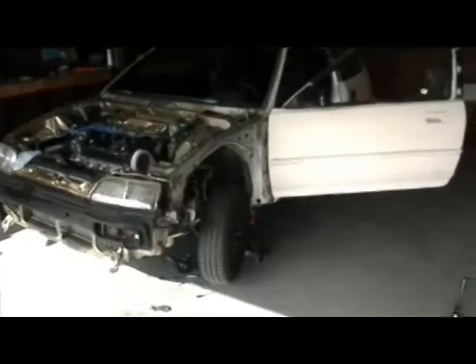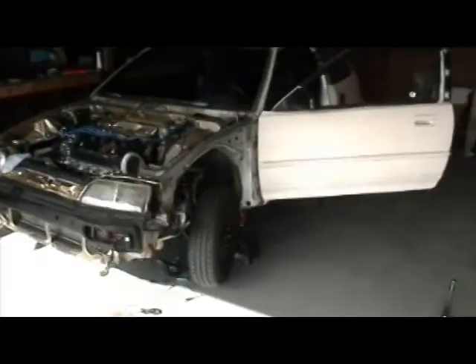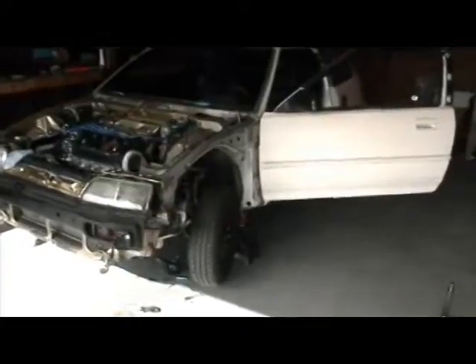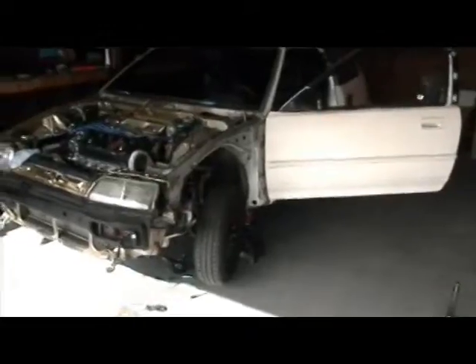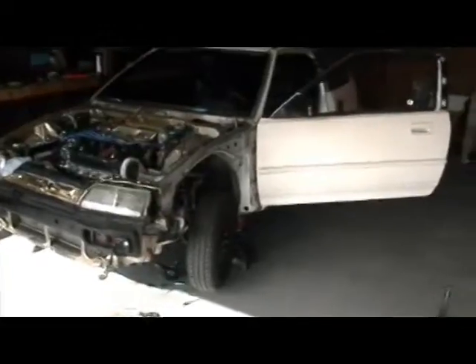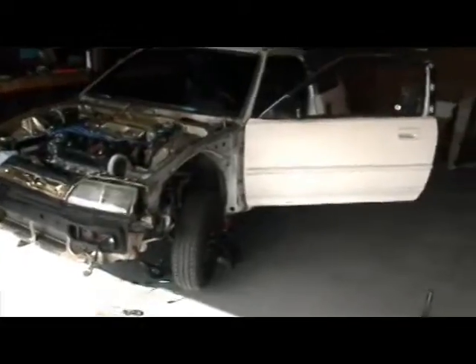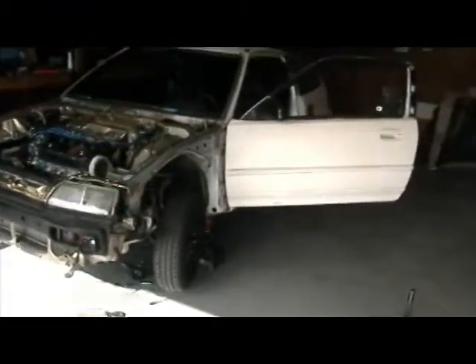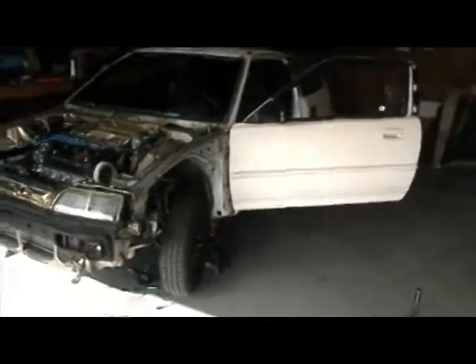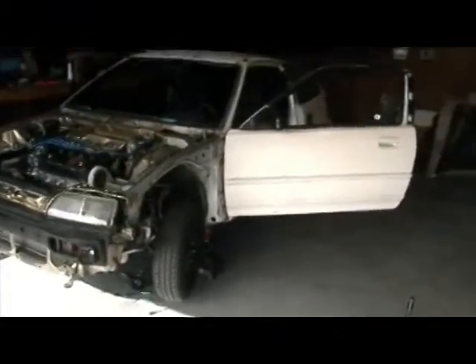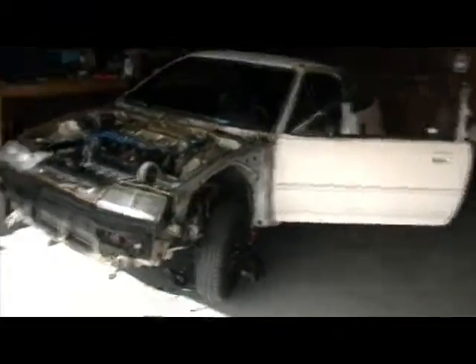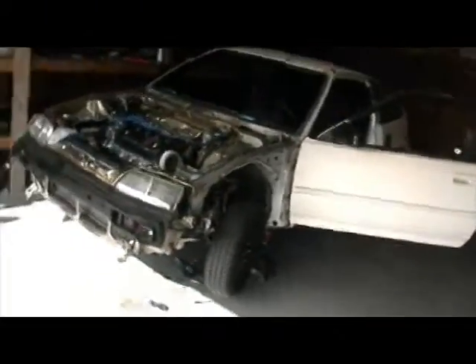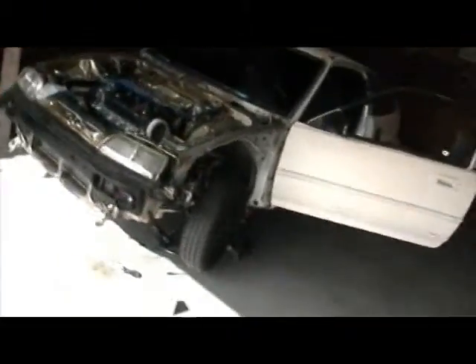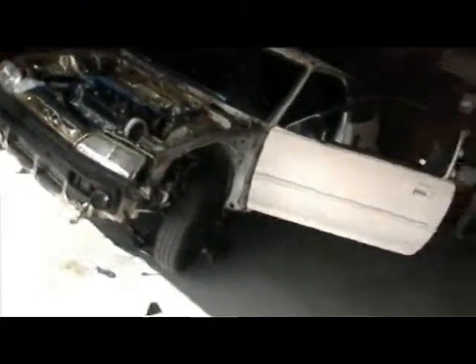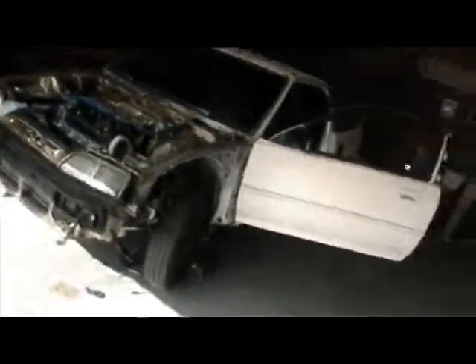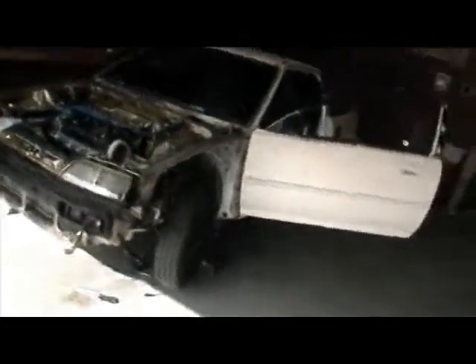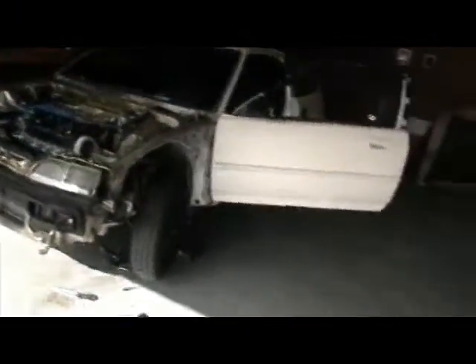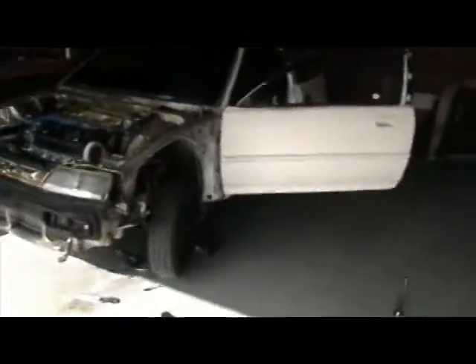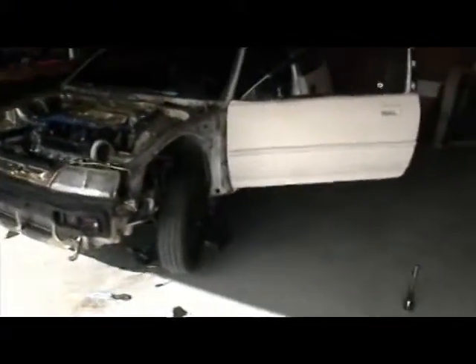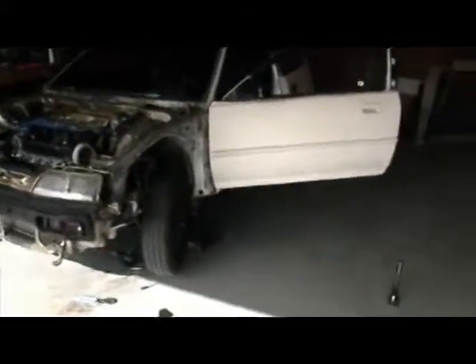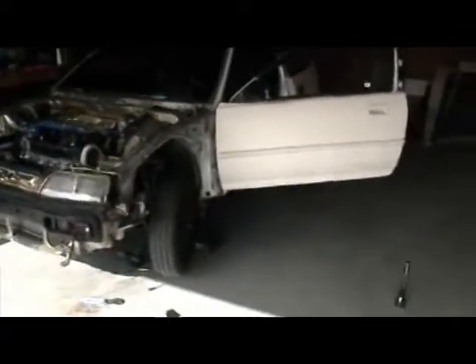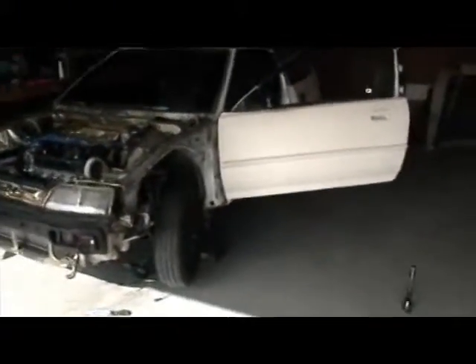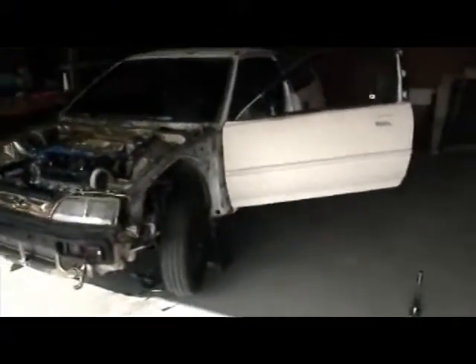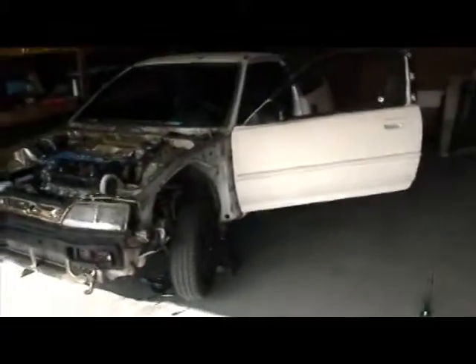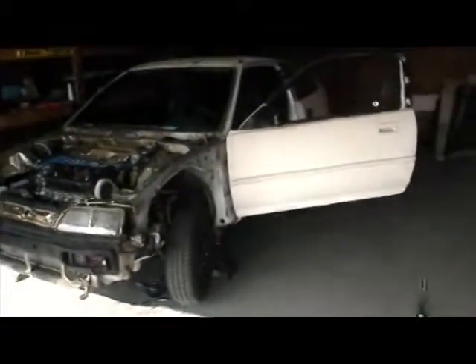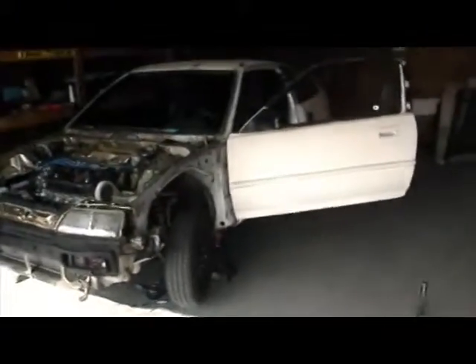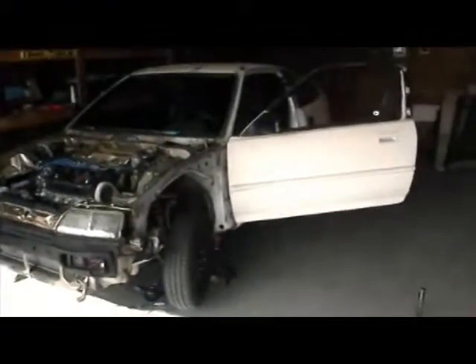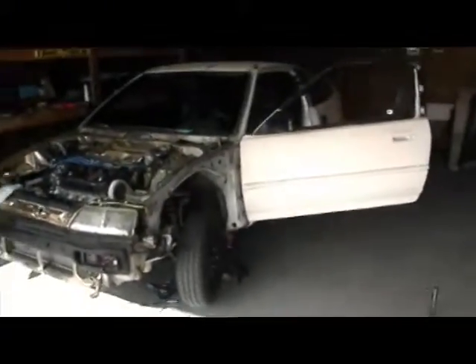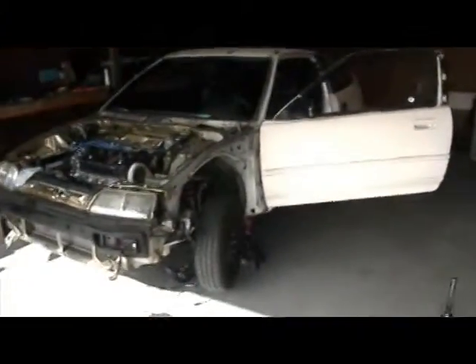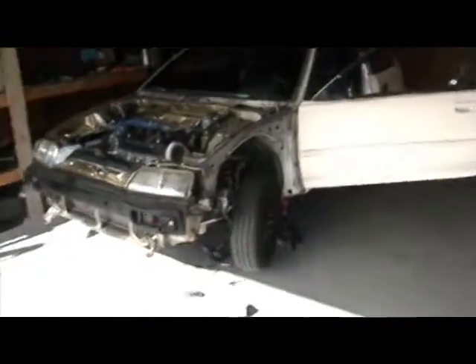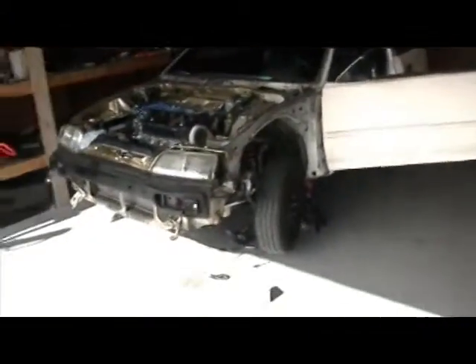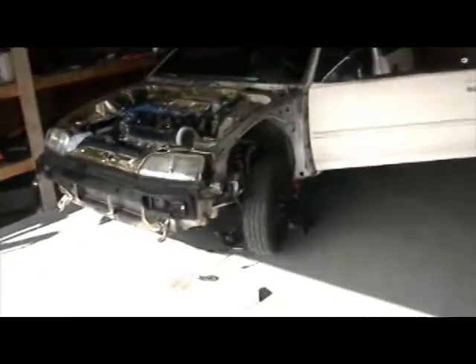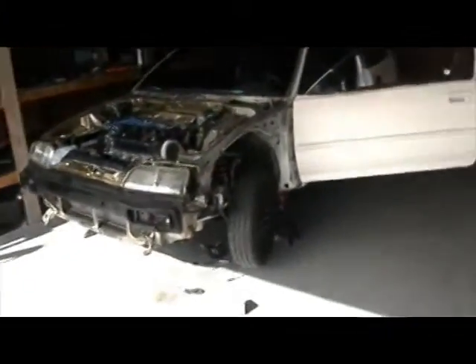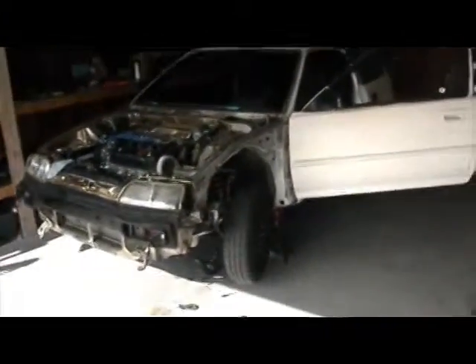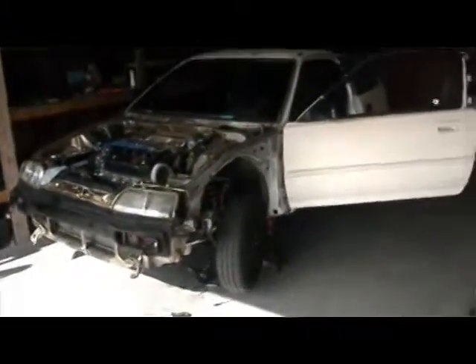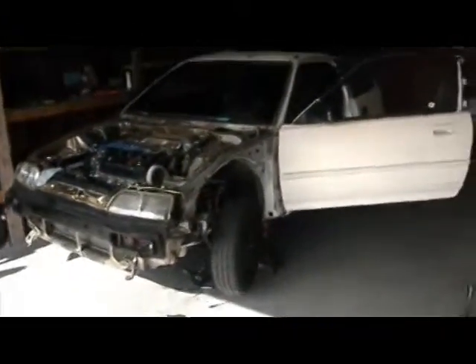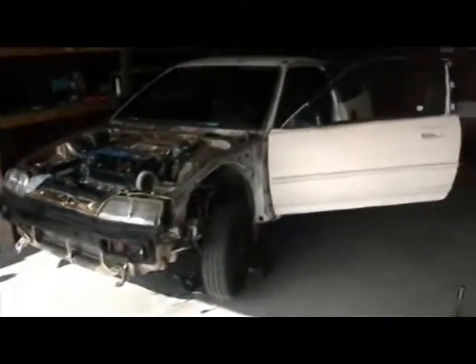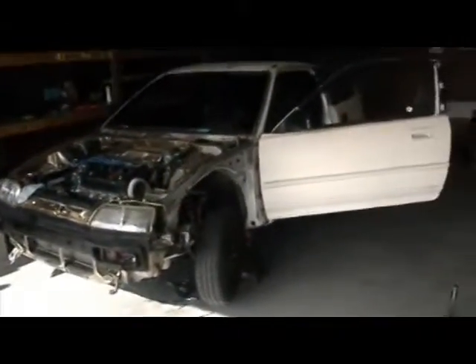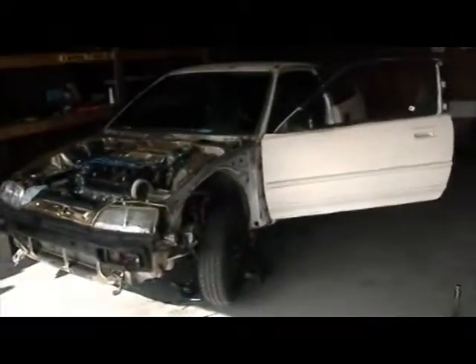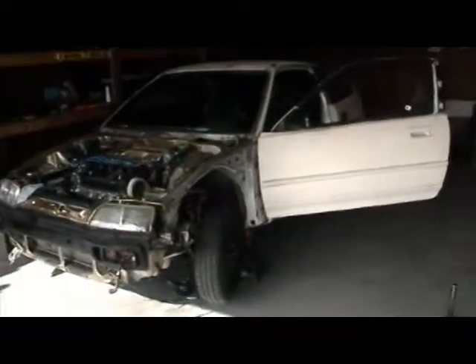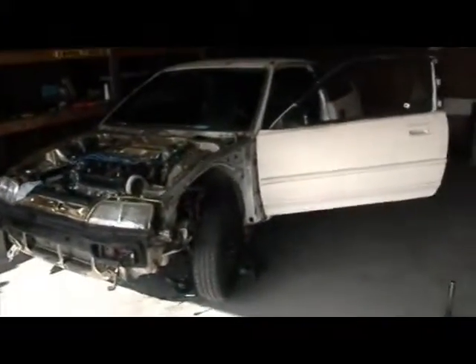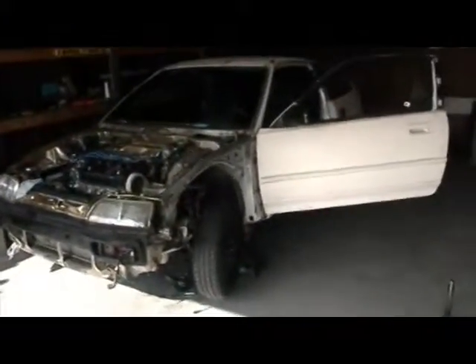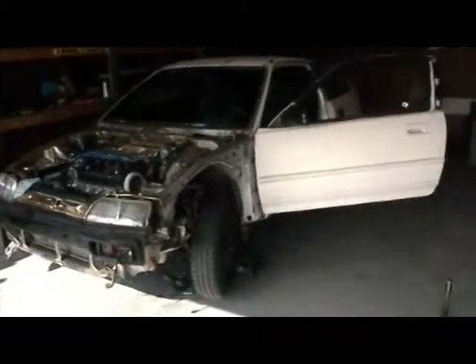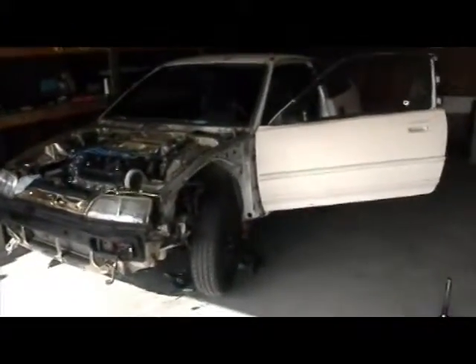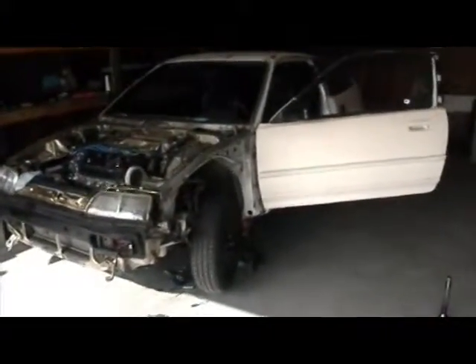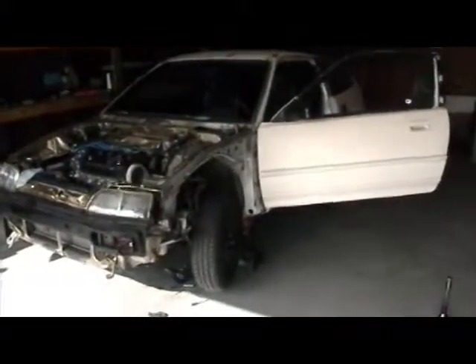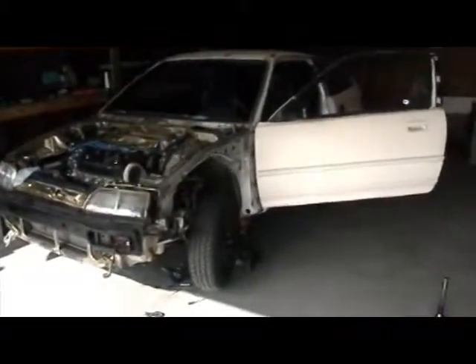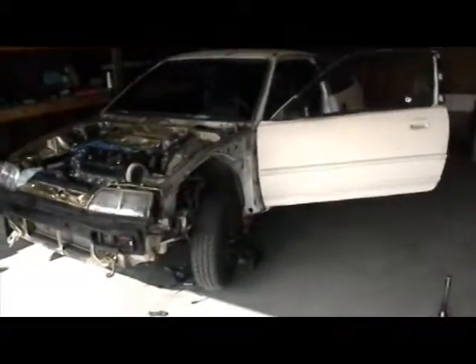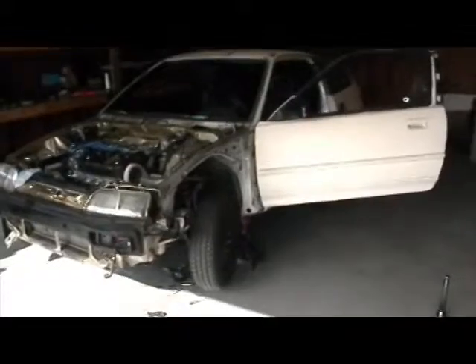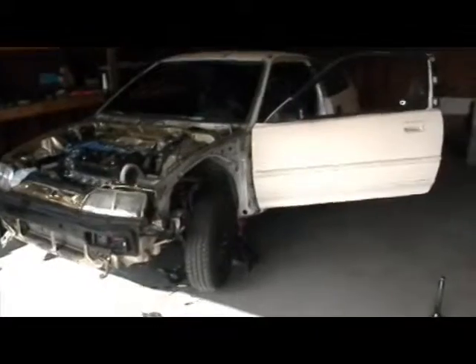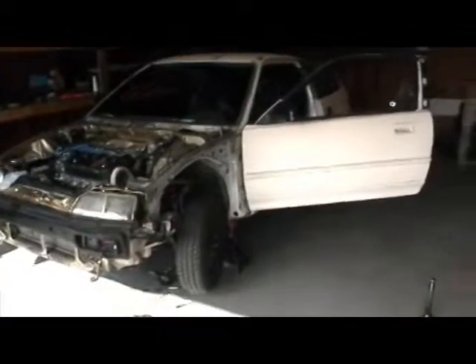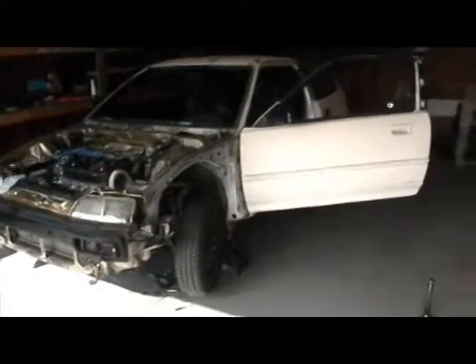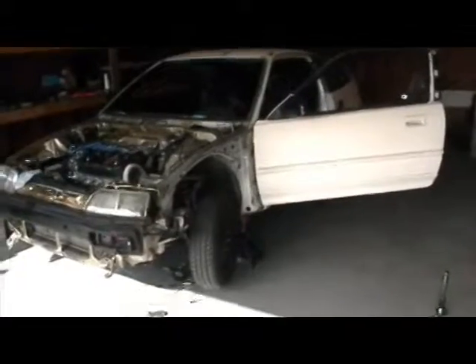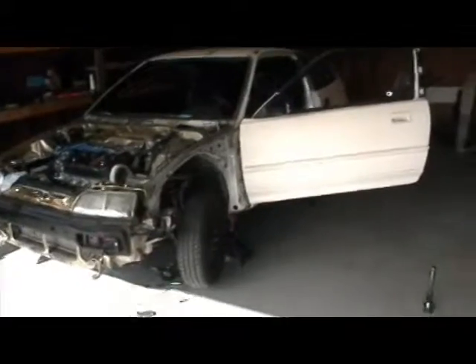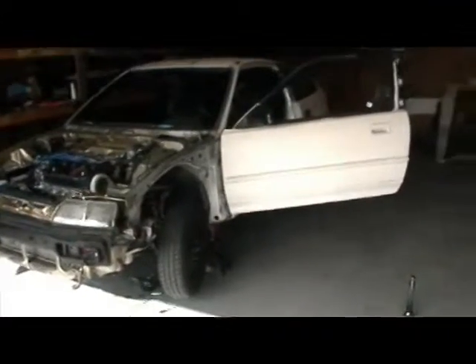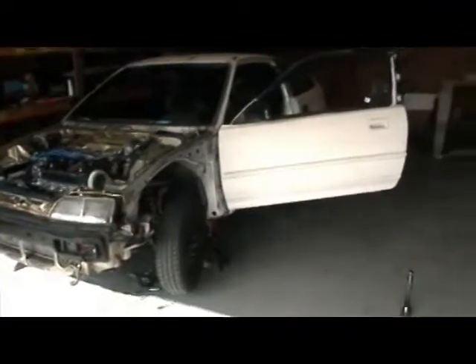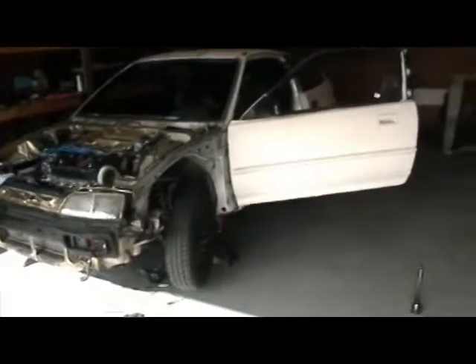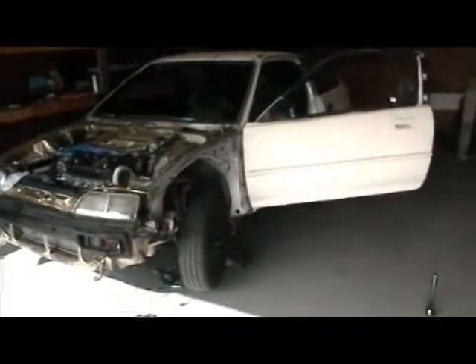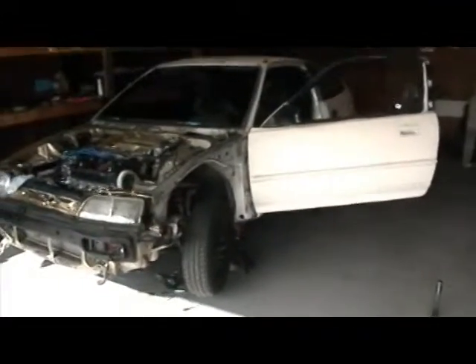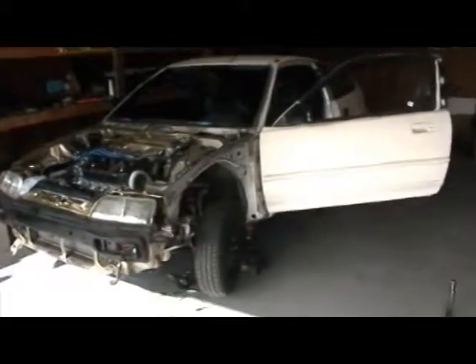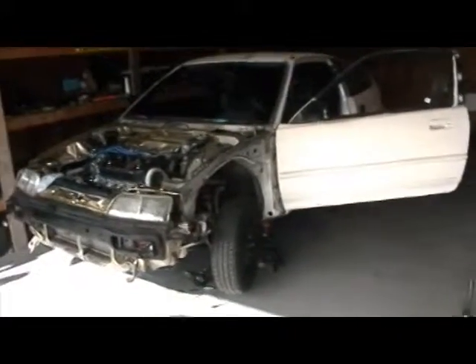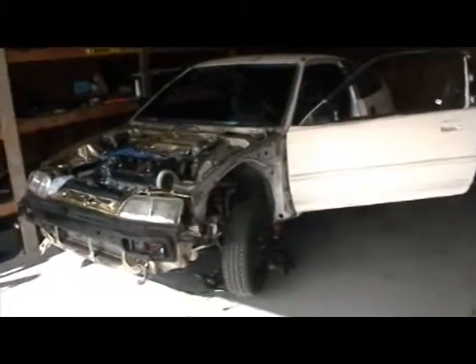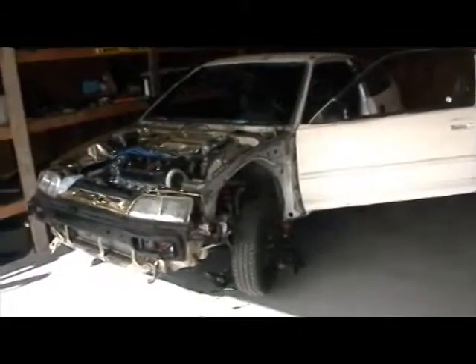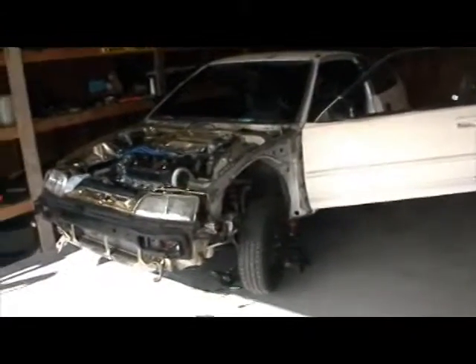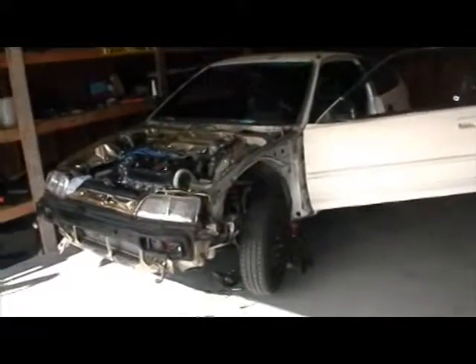Yeah! I have a cooling leak, but whatever. I can fix that easy.